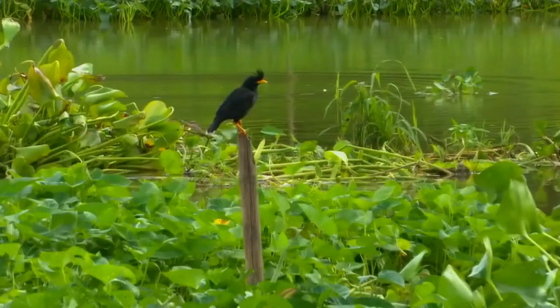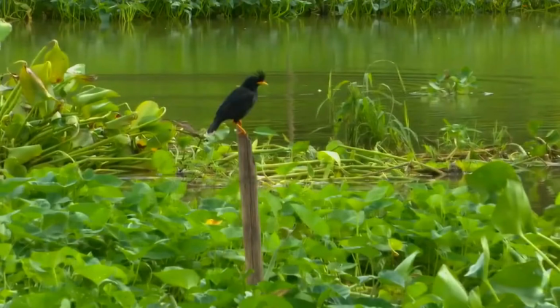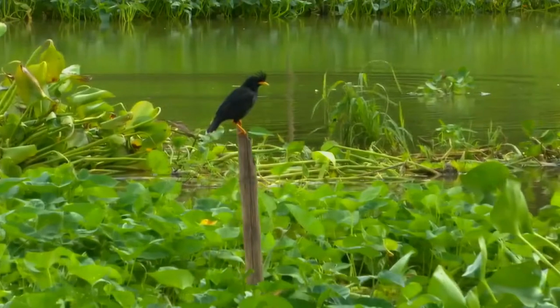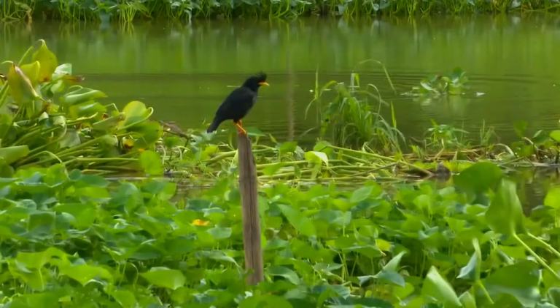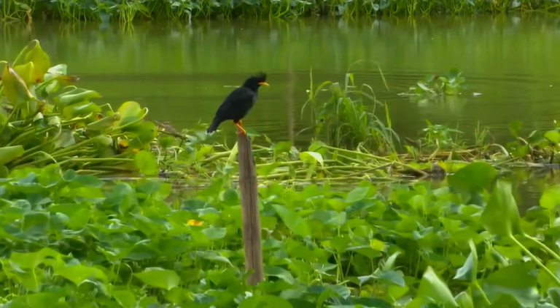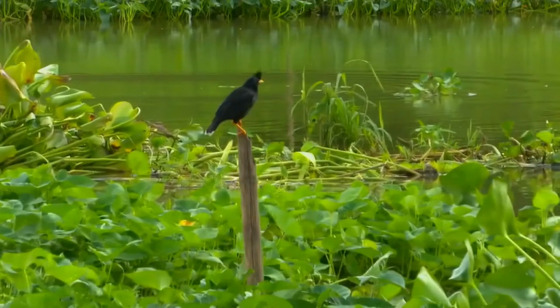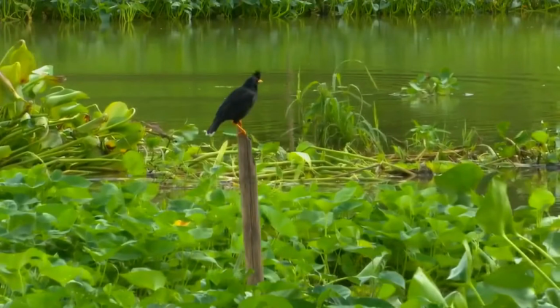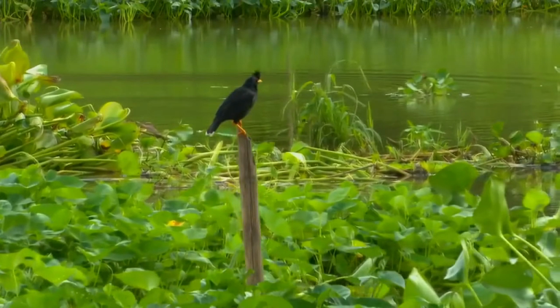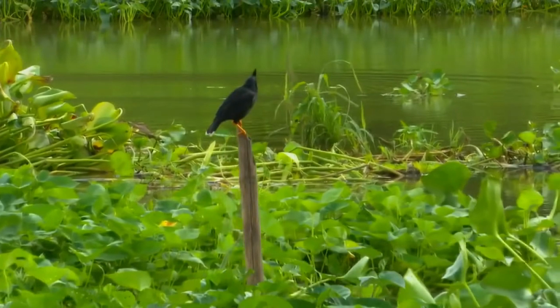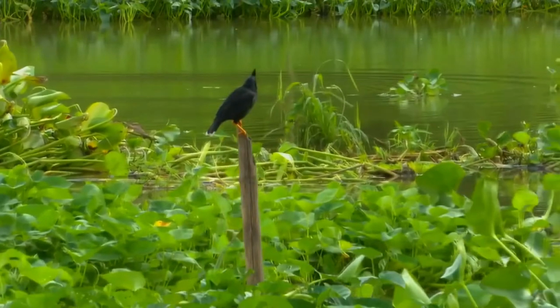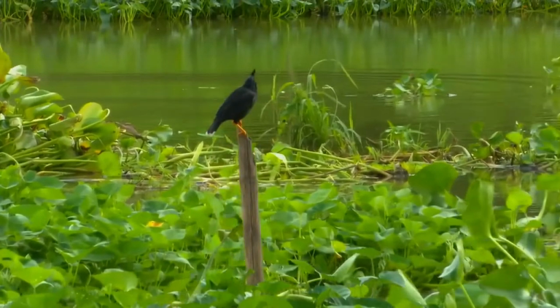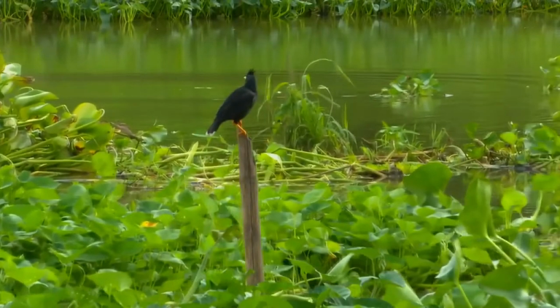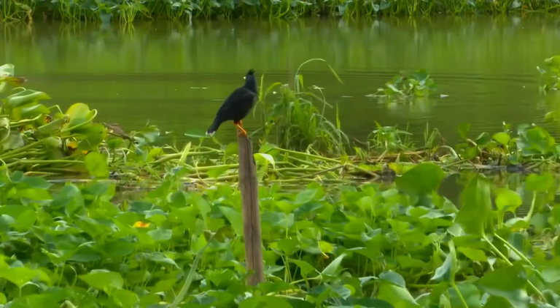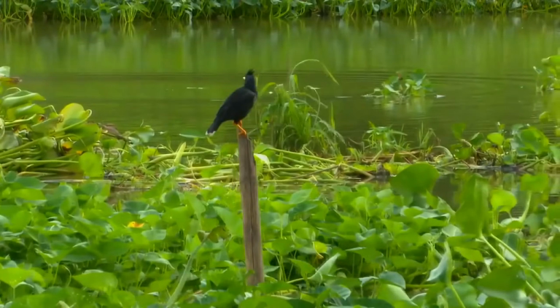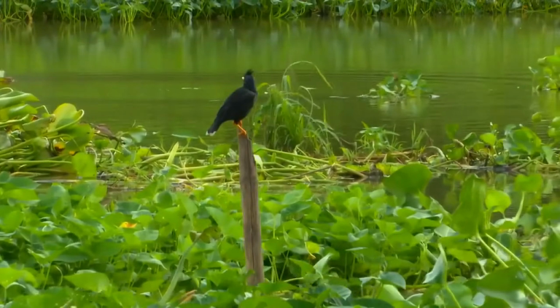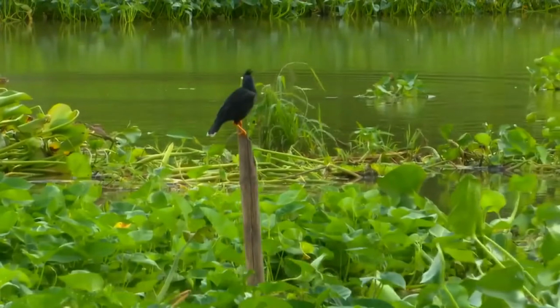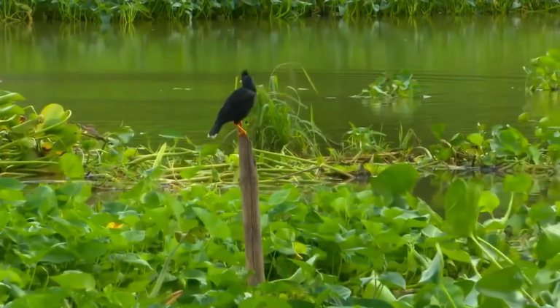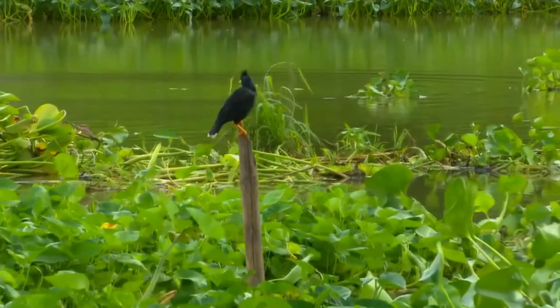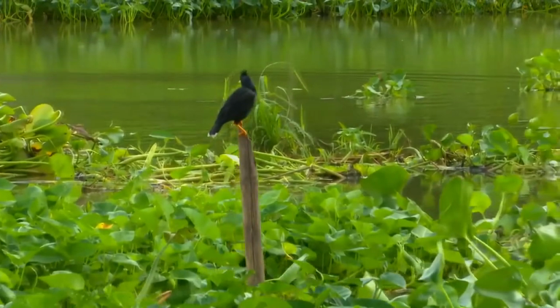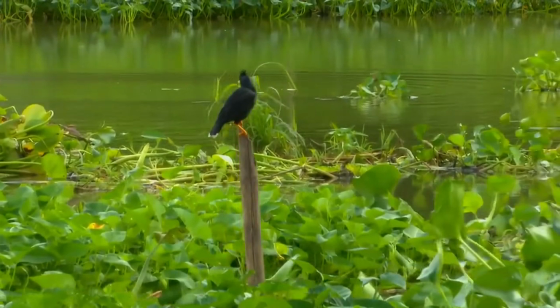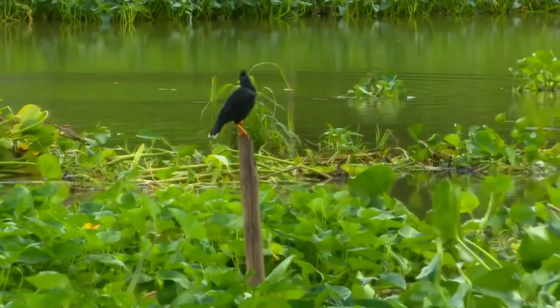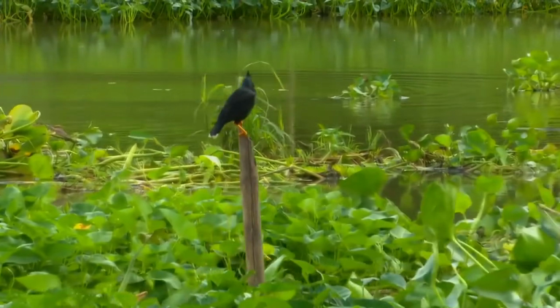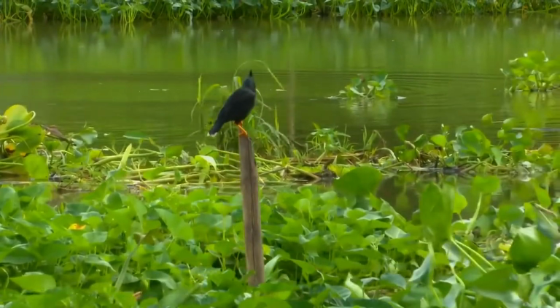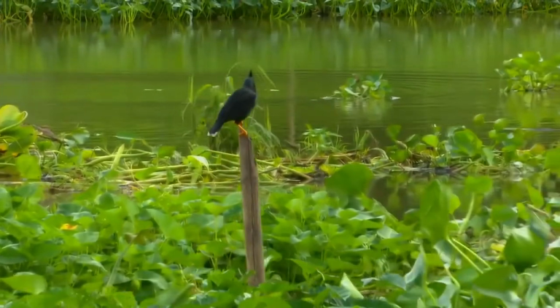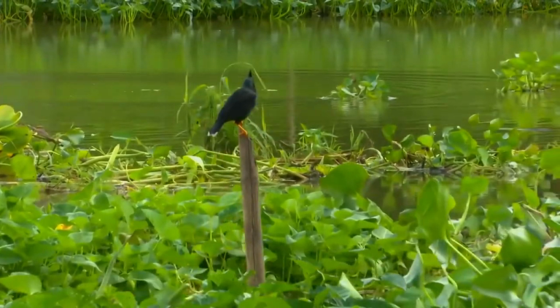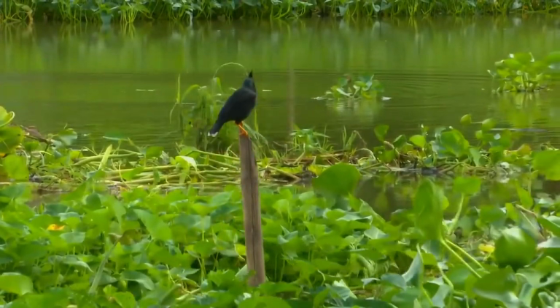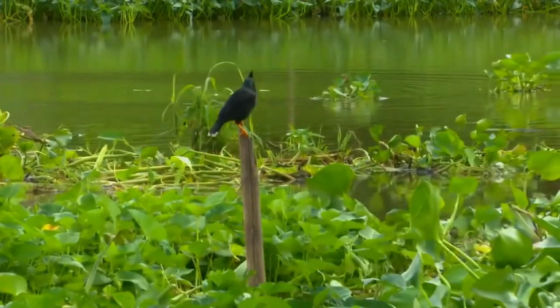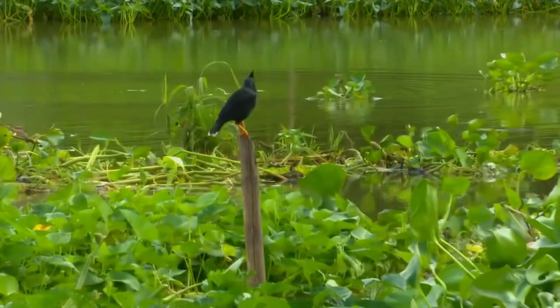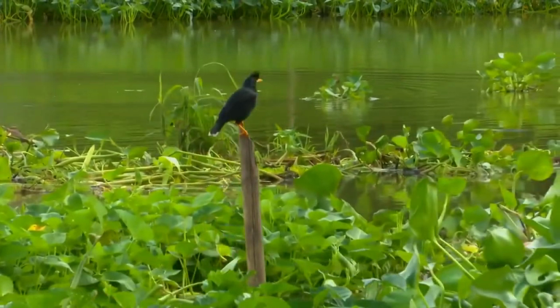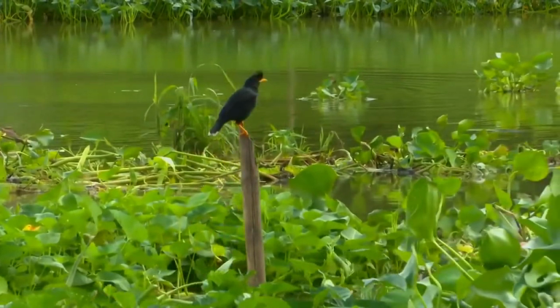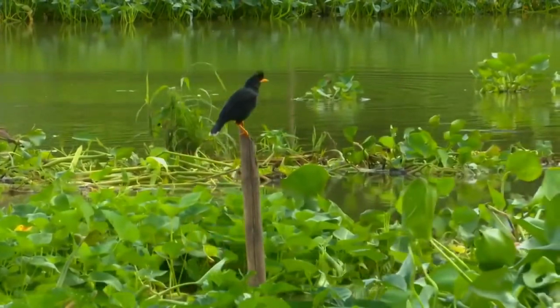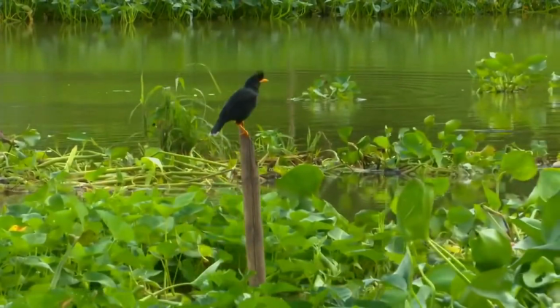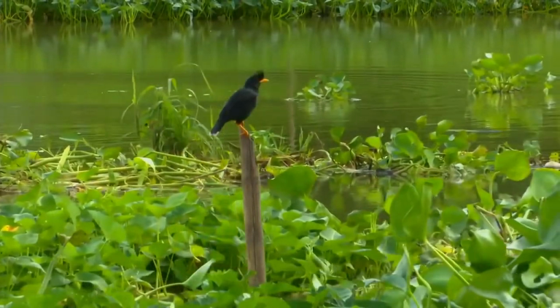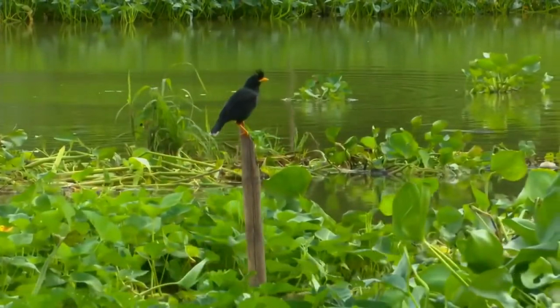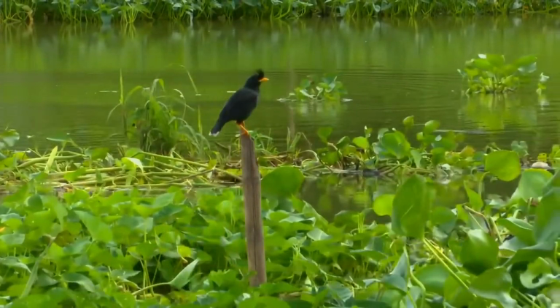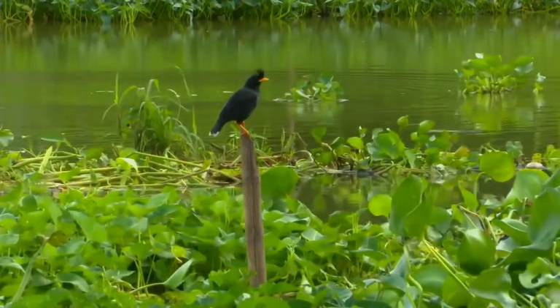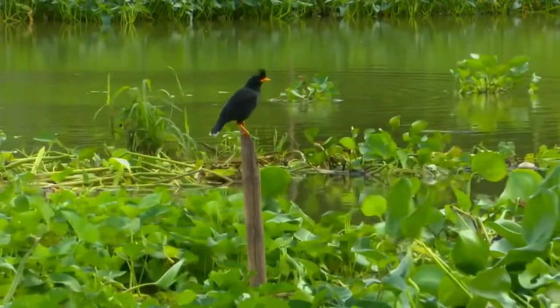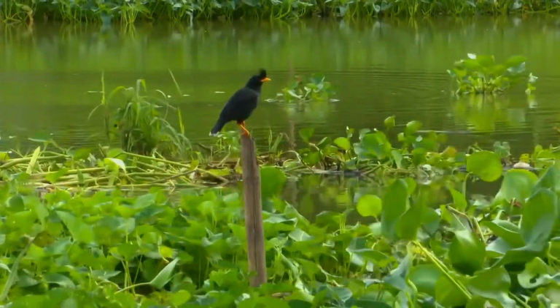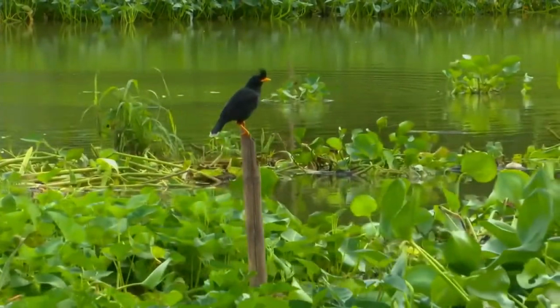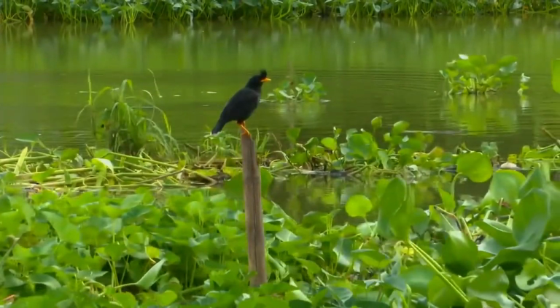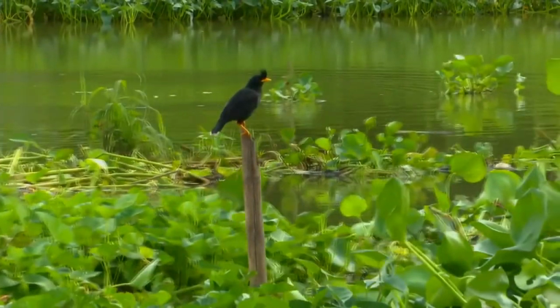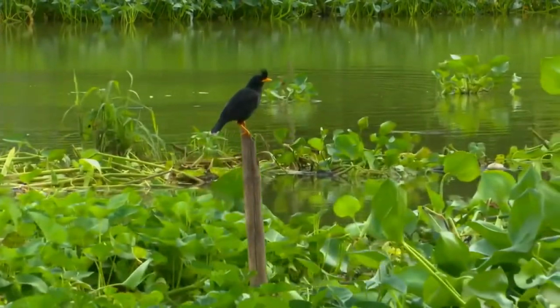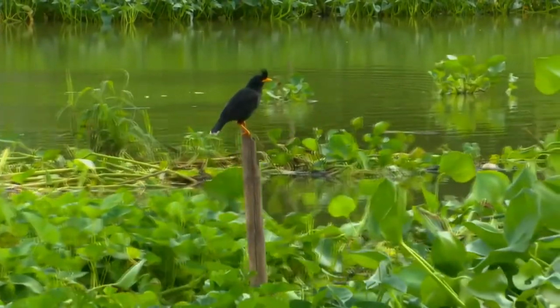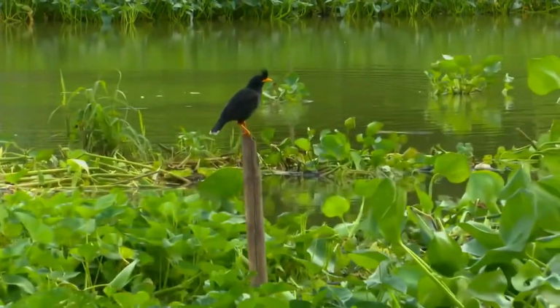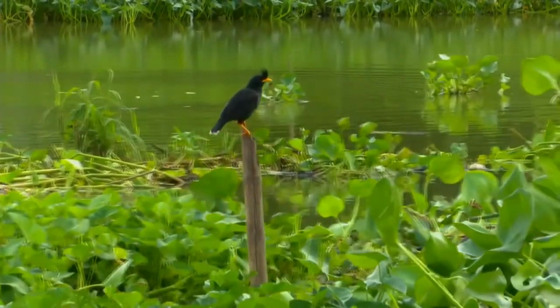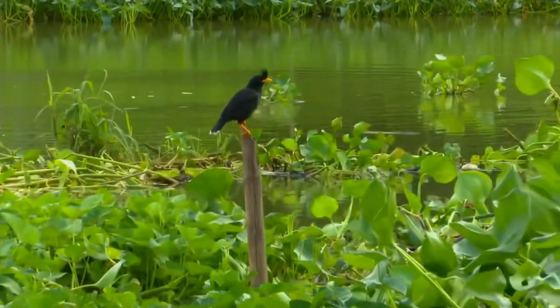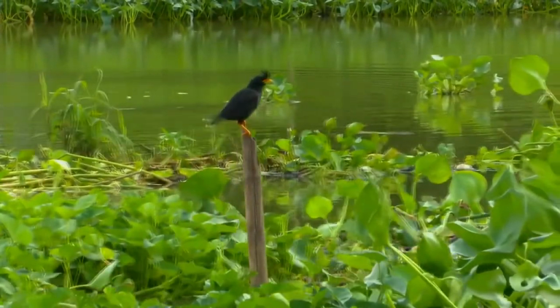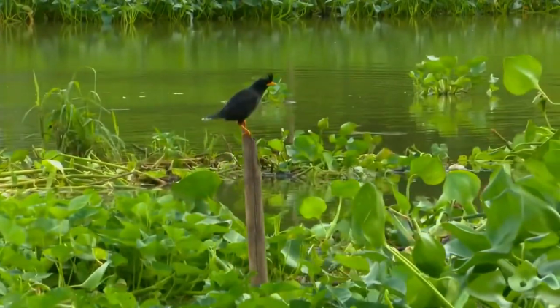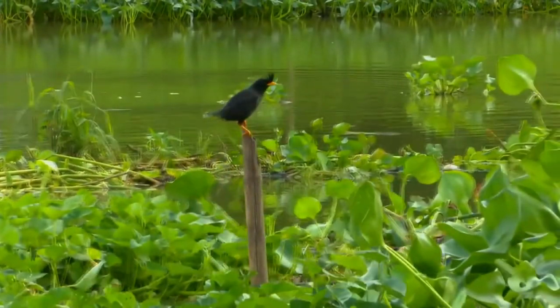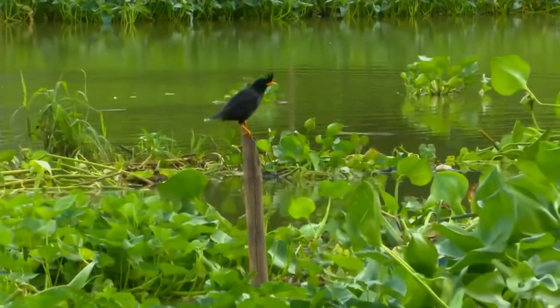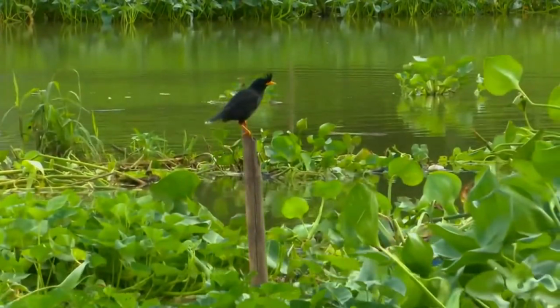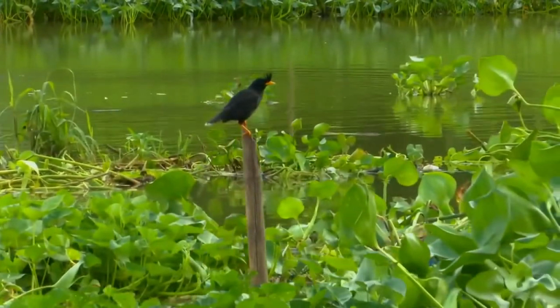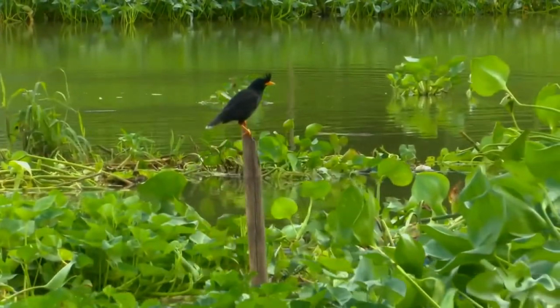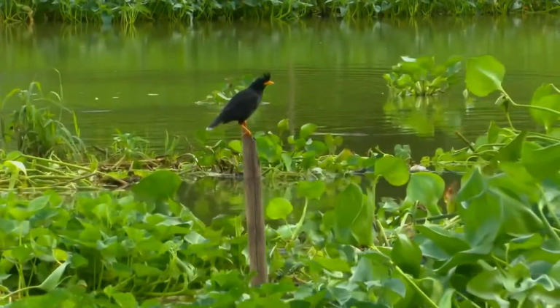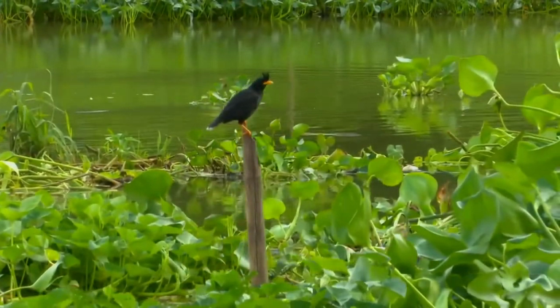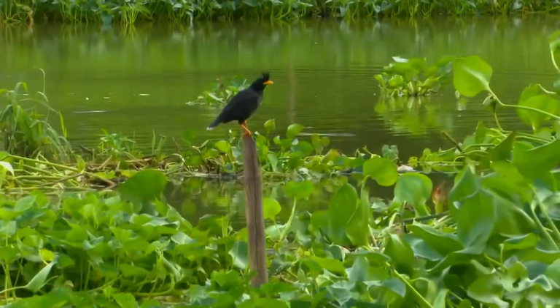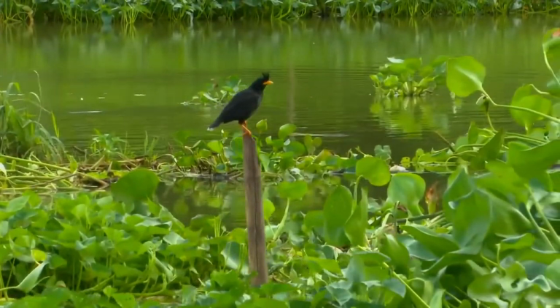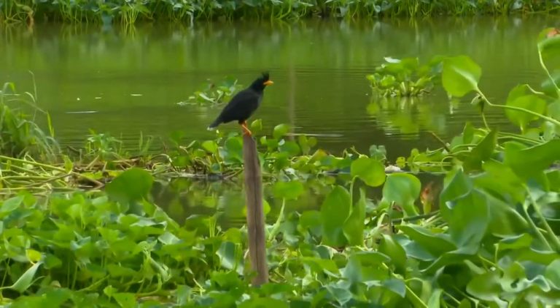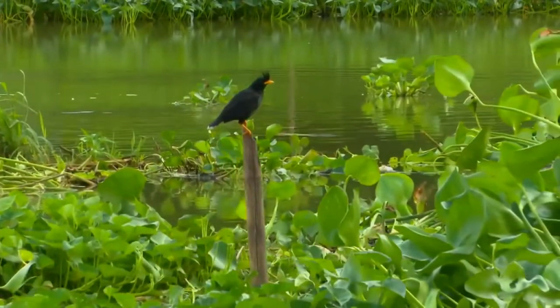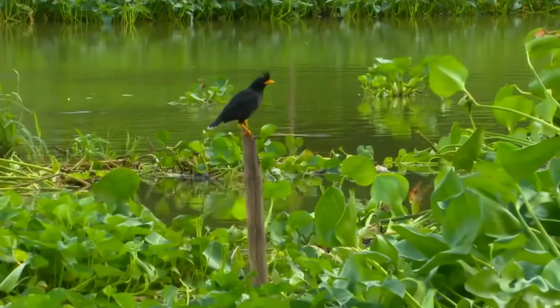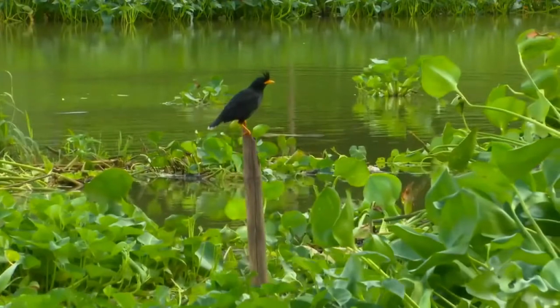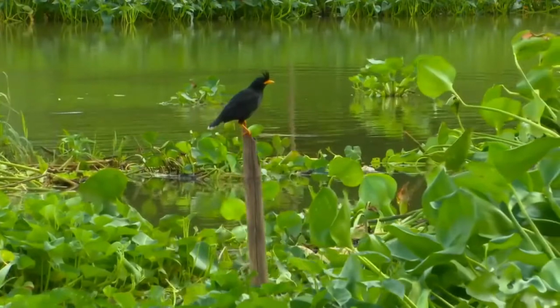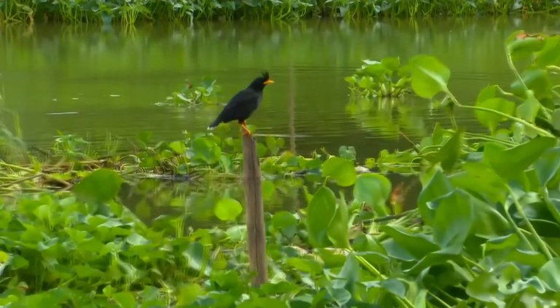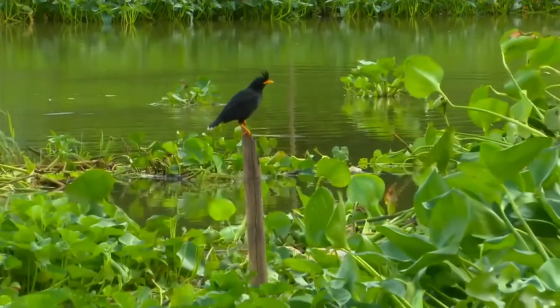It is a popular cage bird and, as a result, has been accidentally released in a few places outside of its usual range.